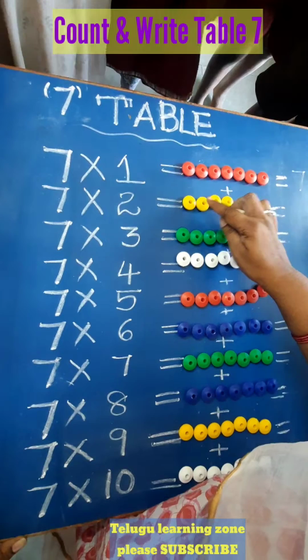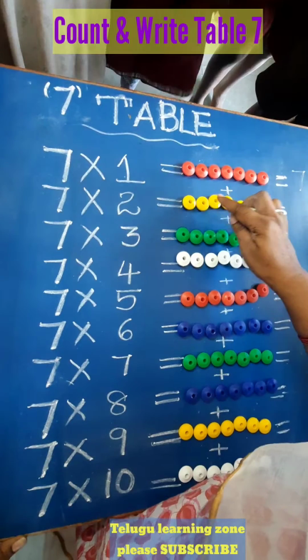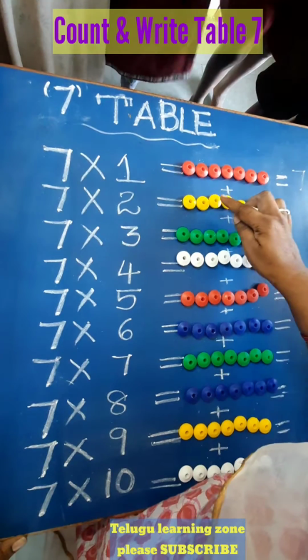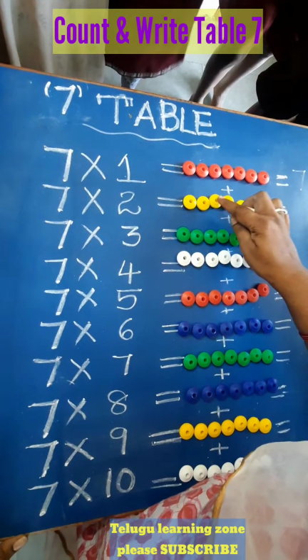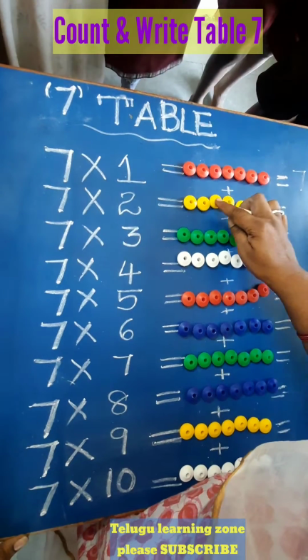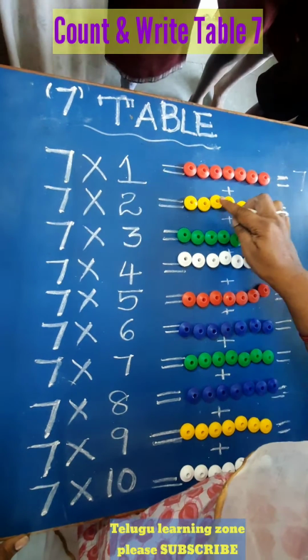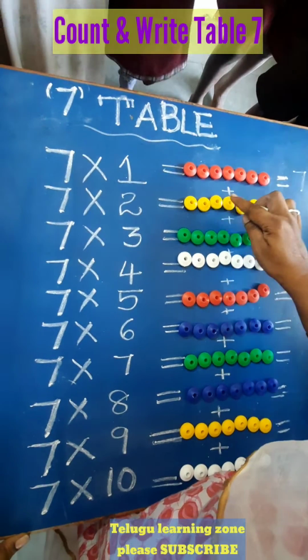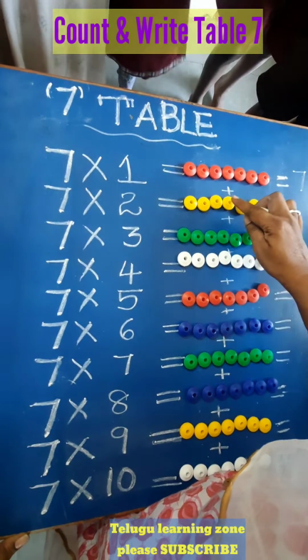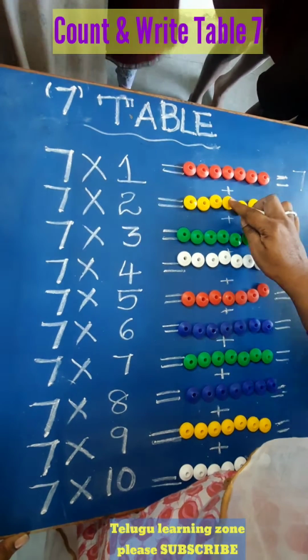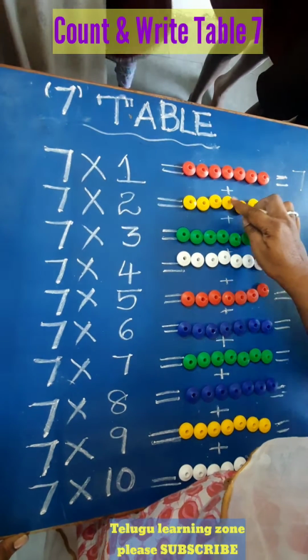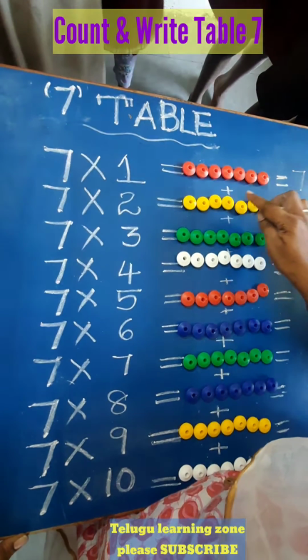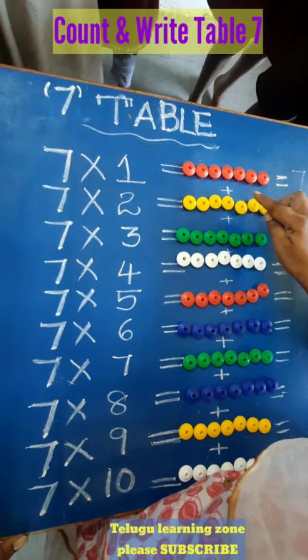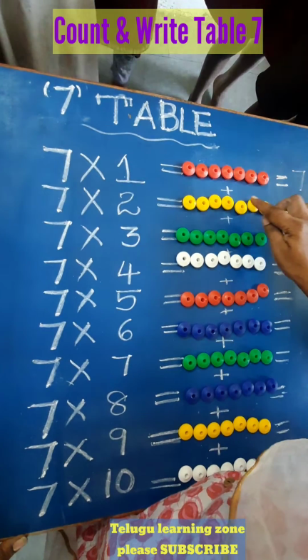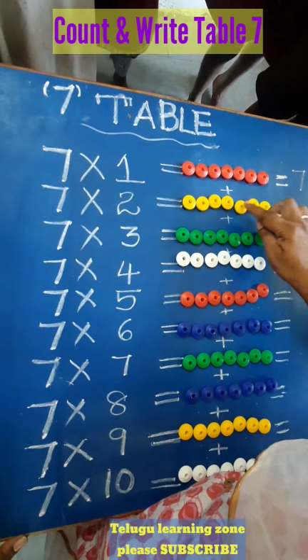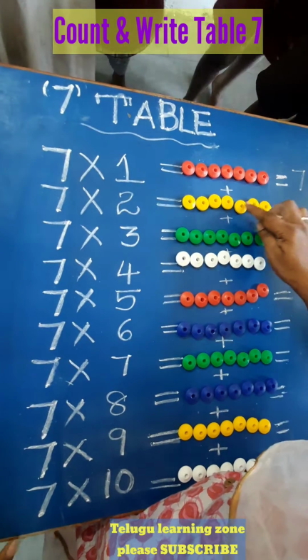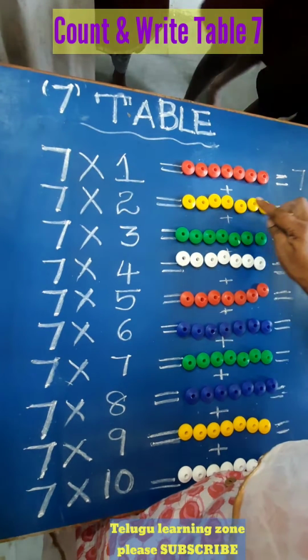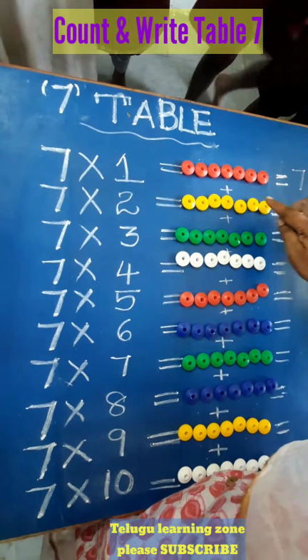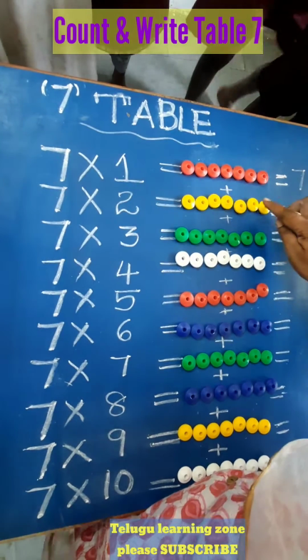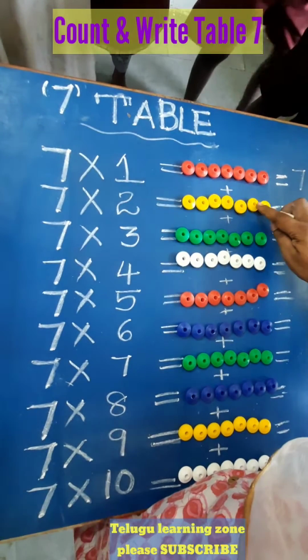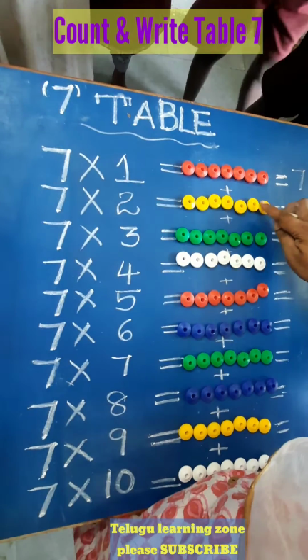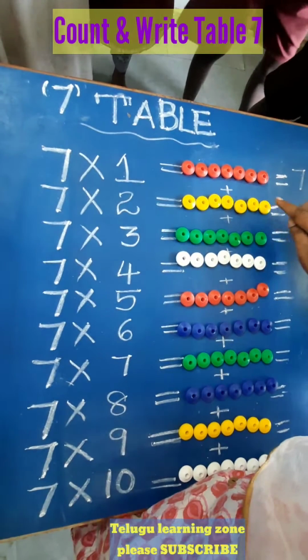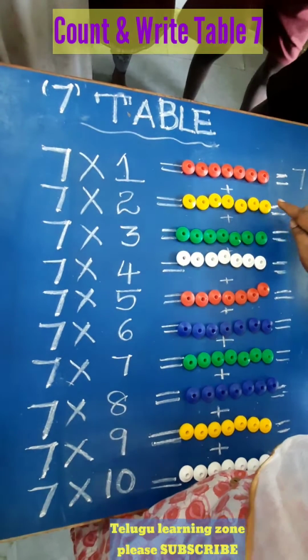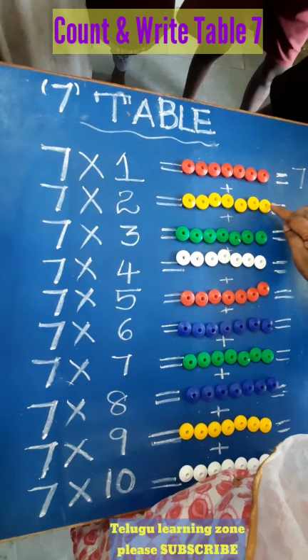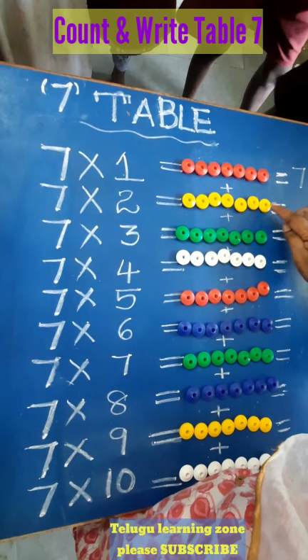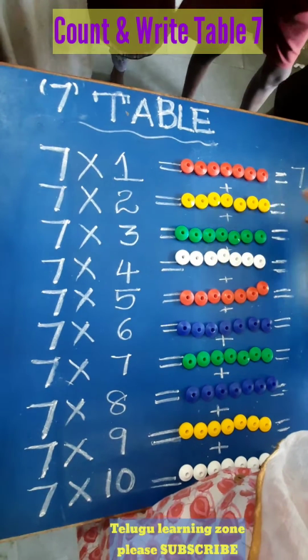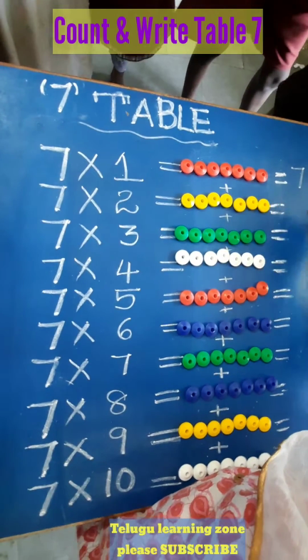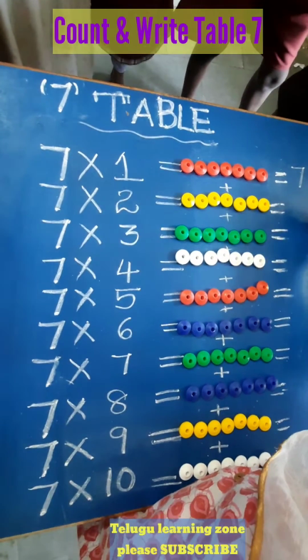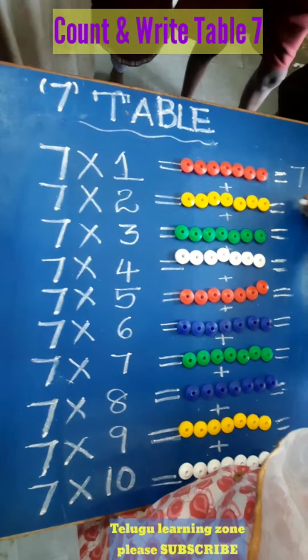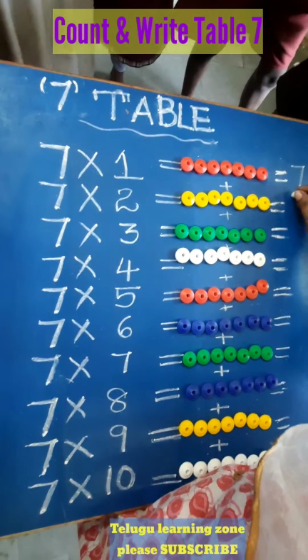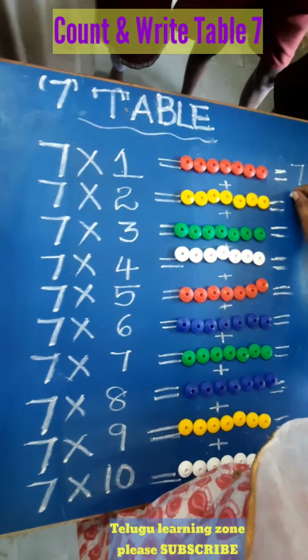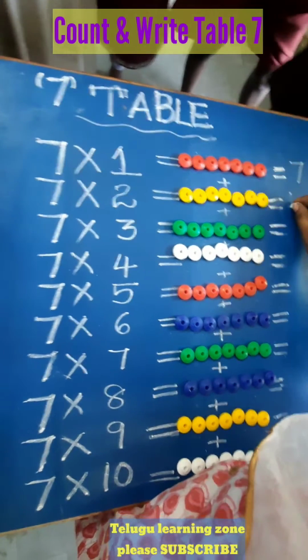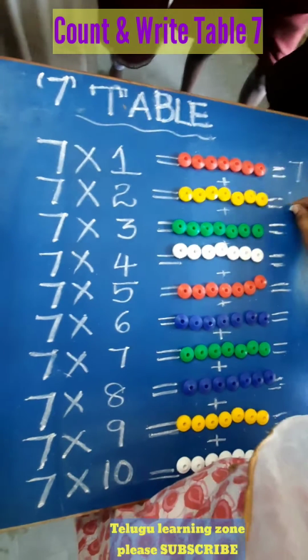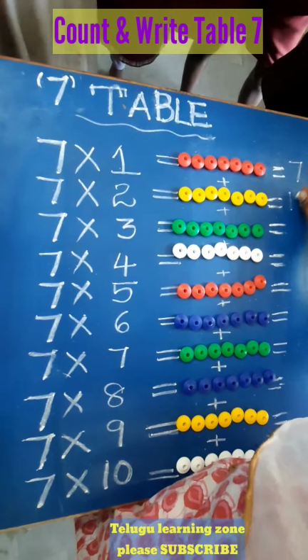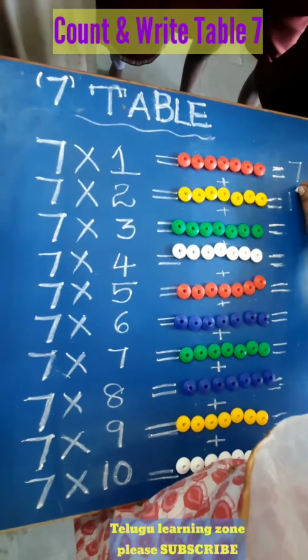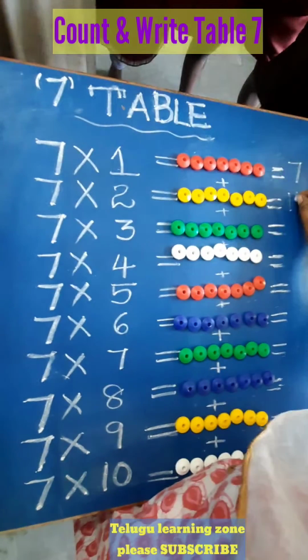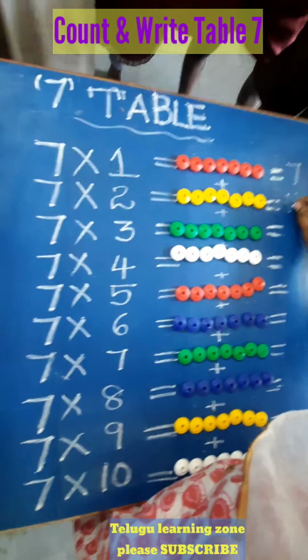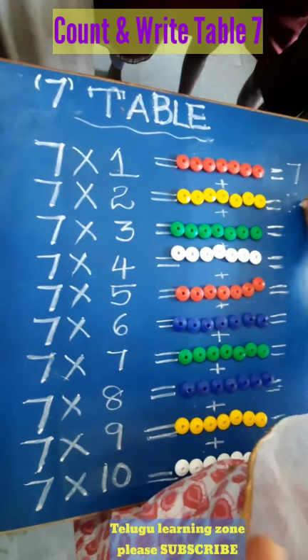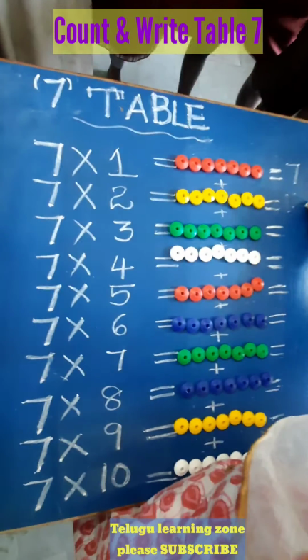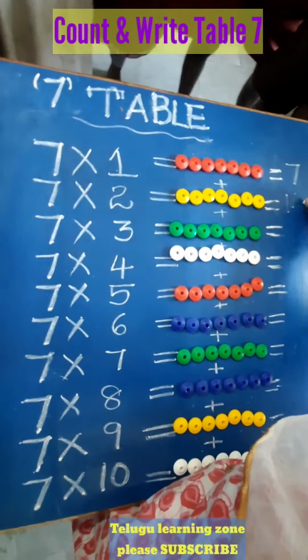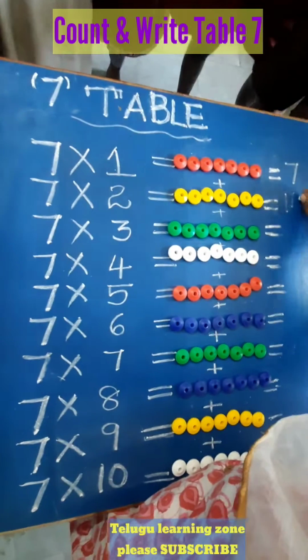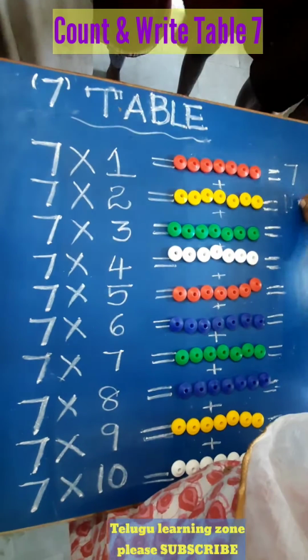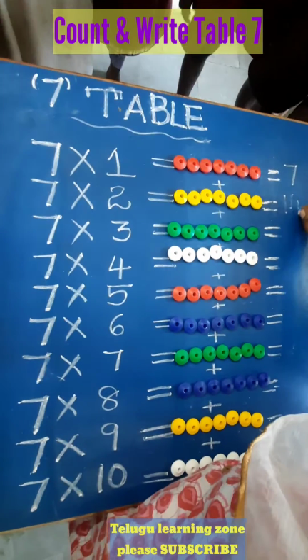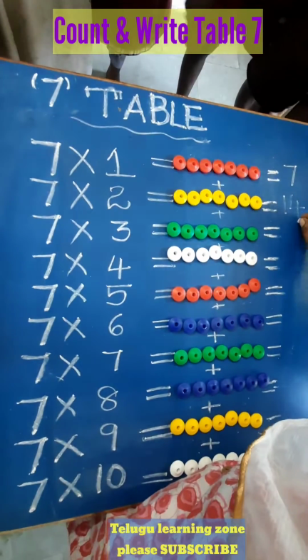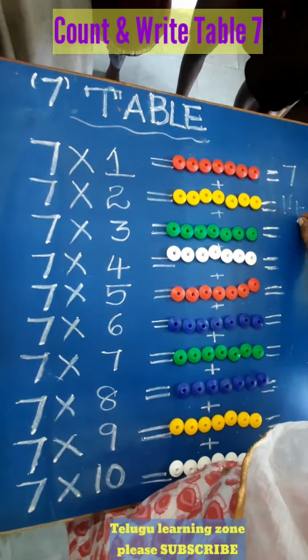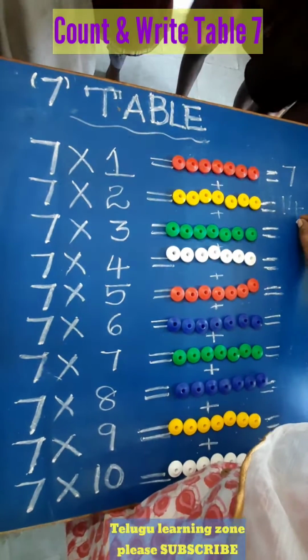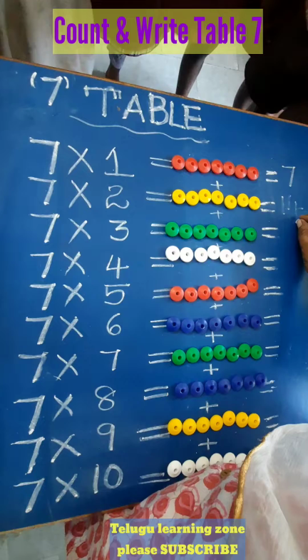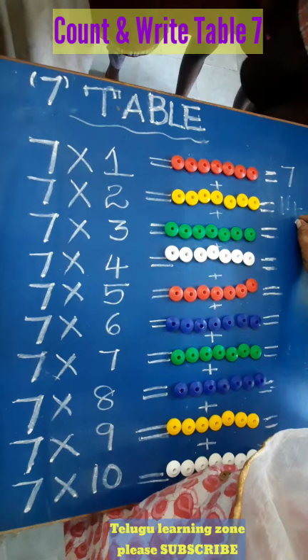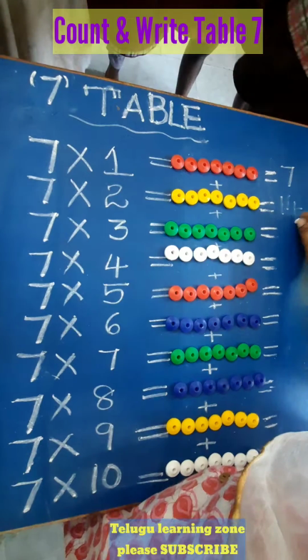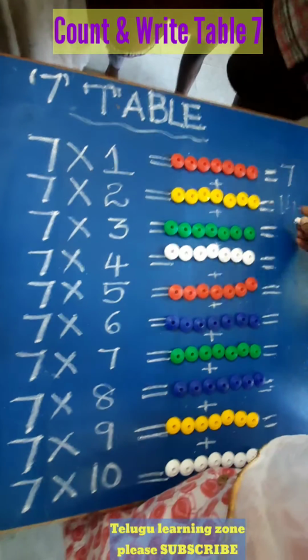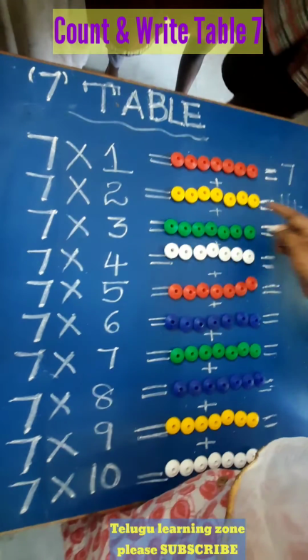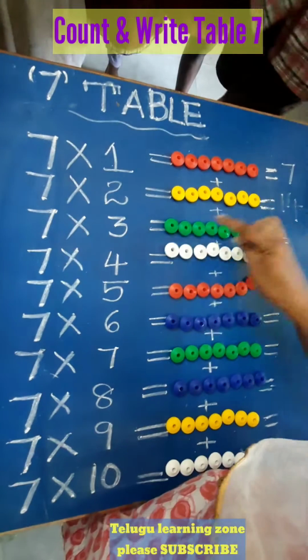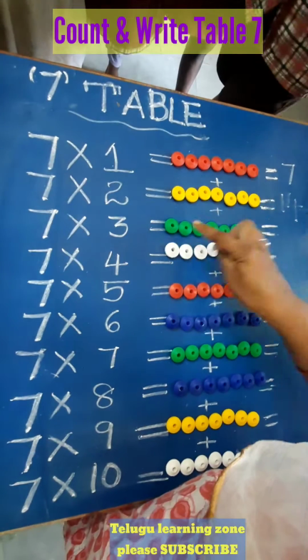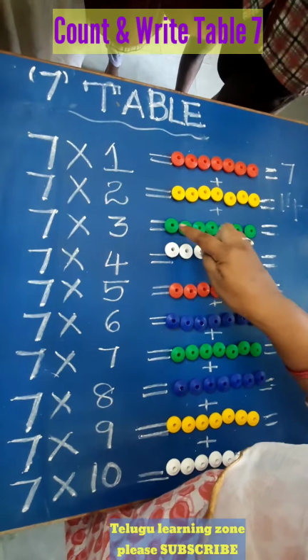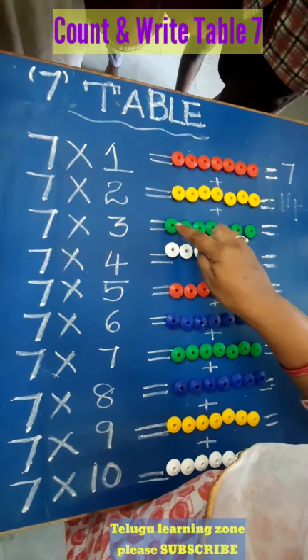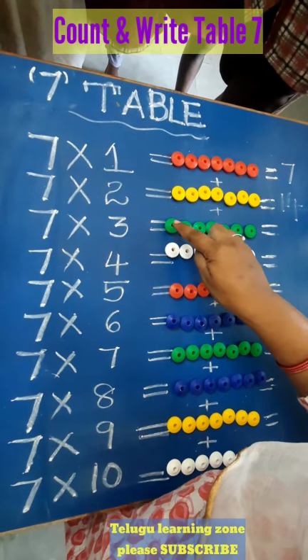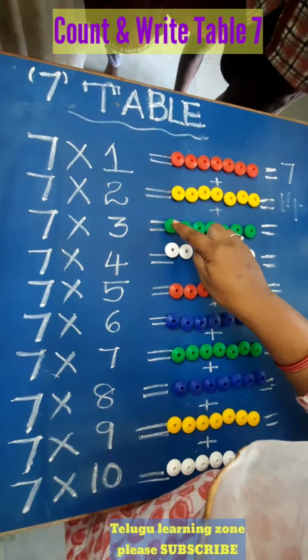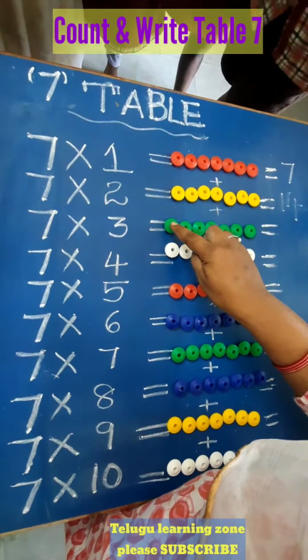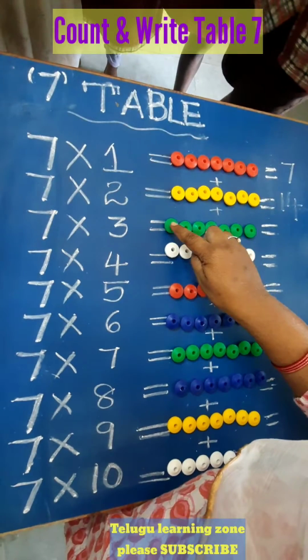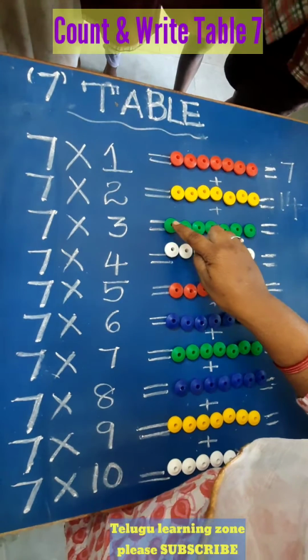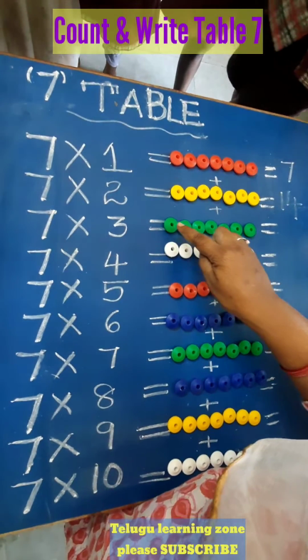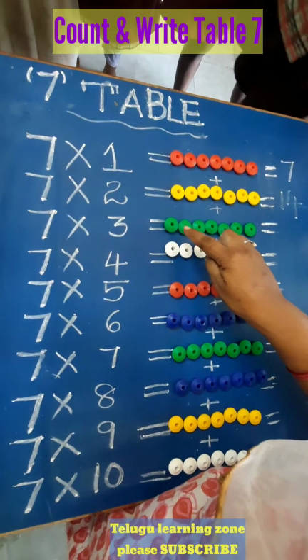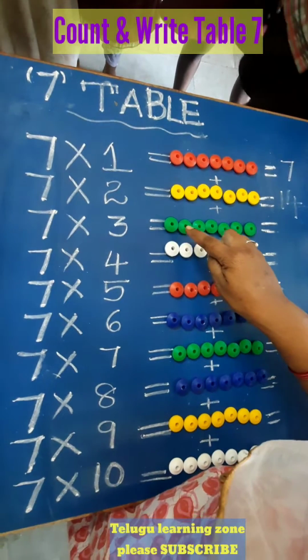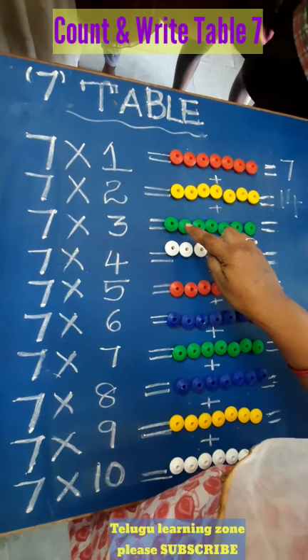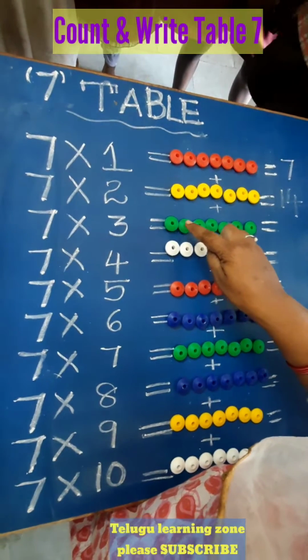9, 10, 11, 12, 13, 14. 7 twos are 14. After 14, count: 15,